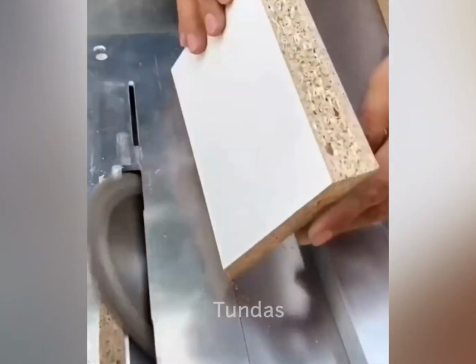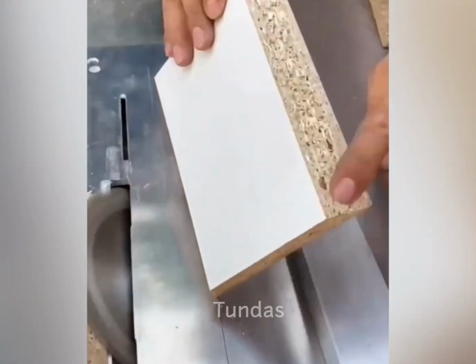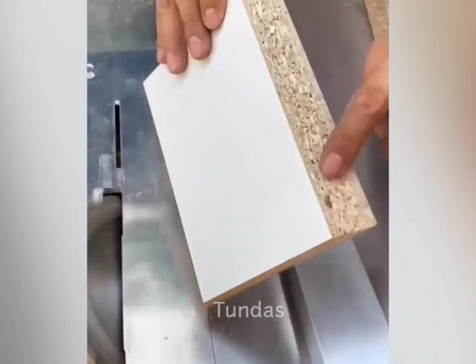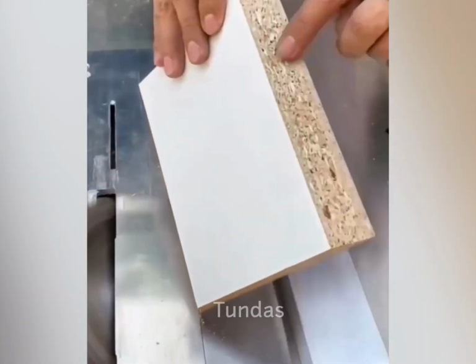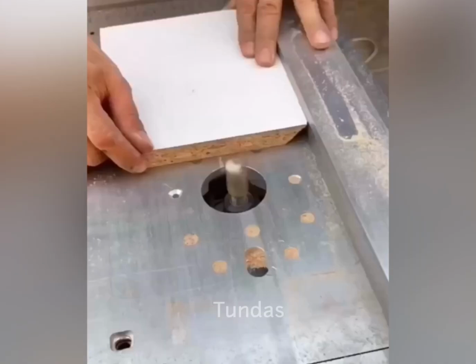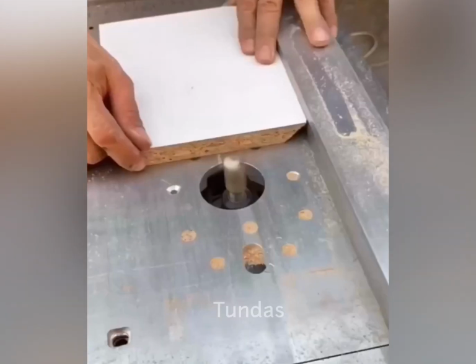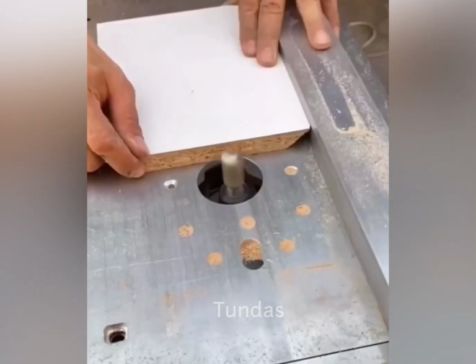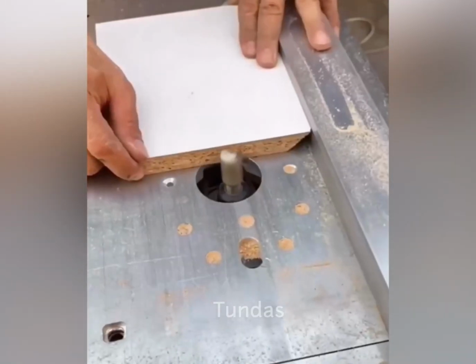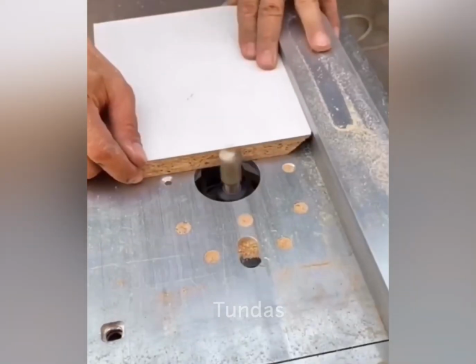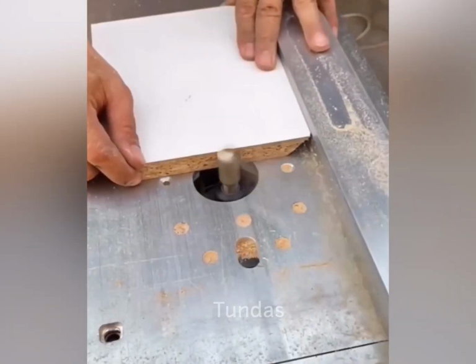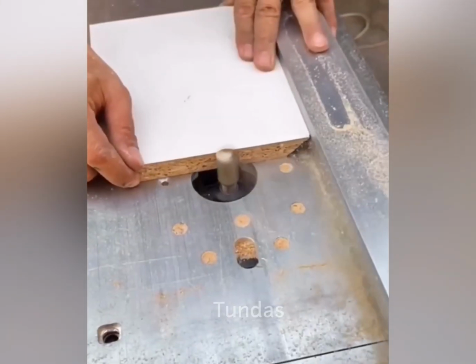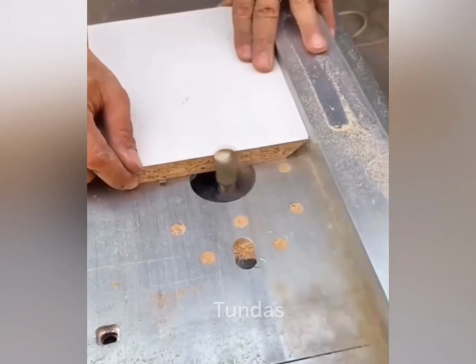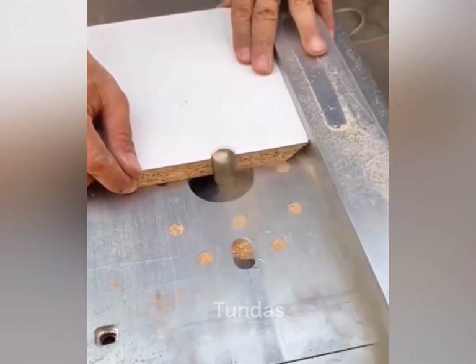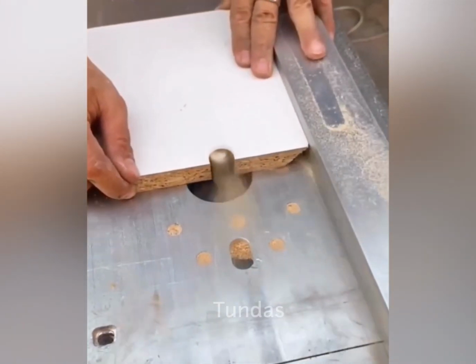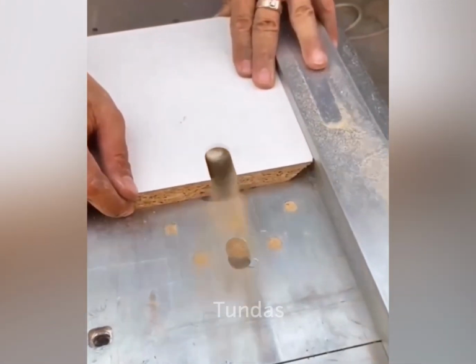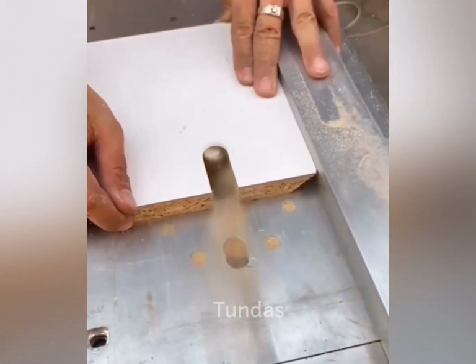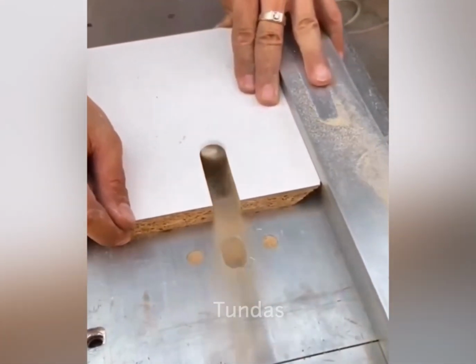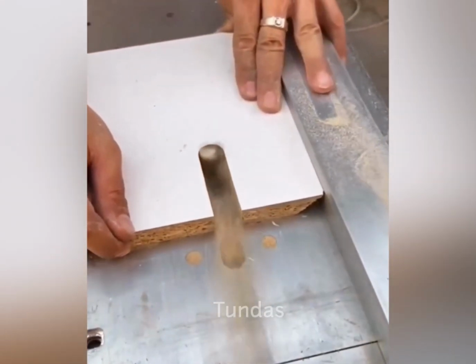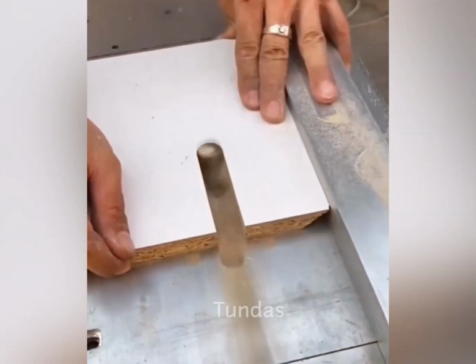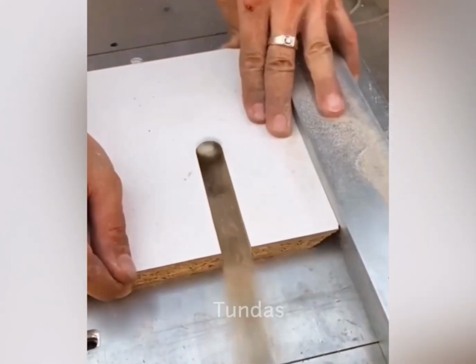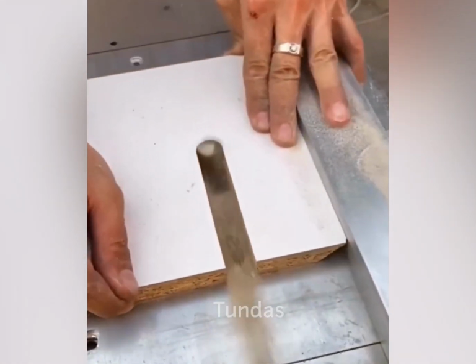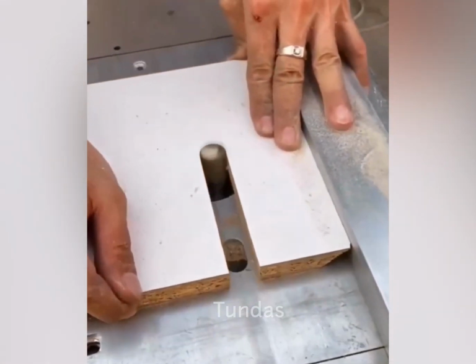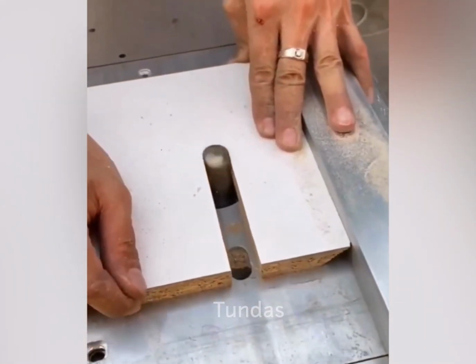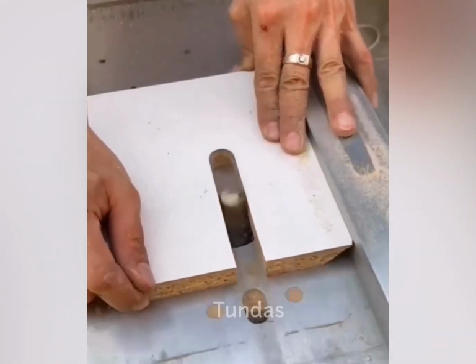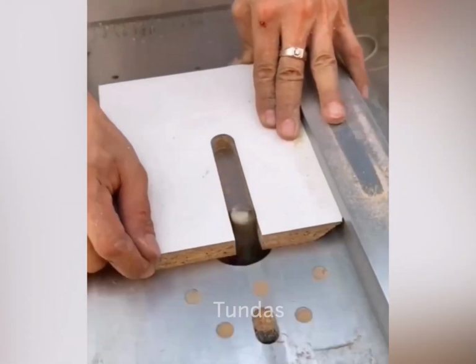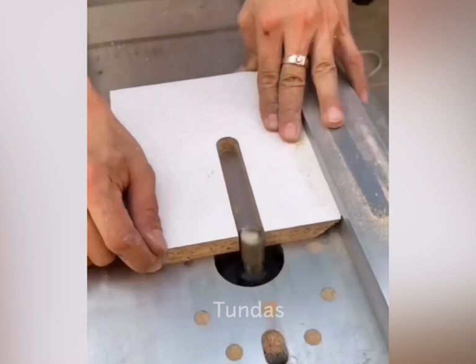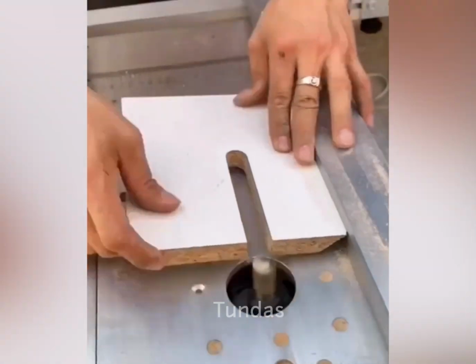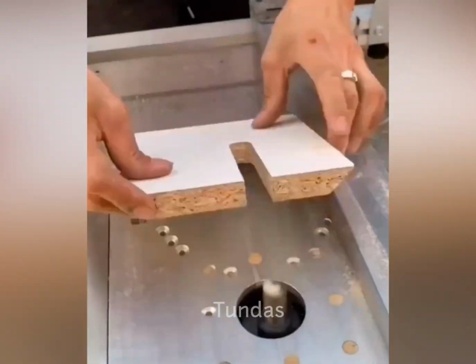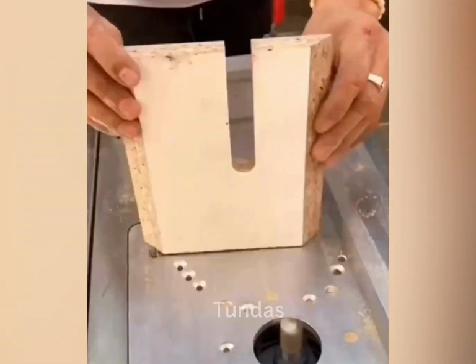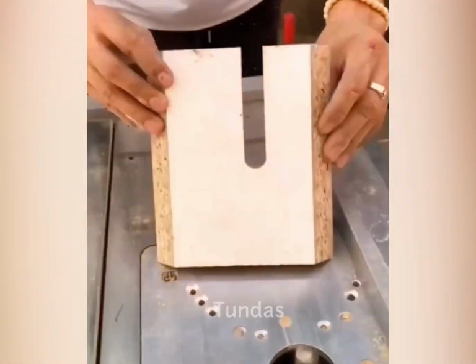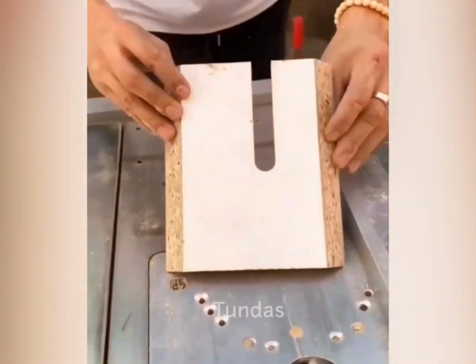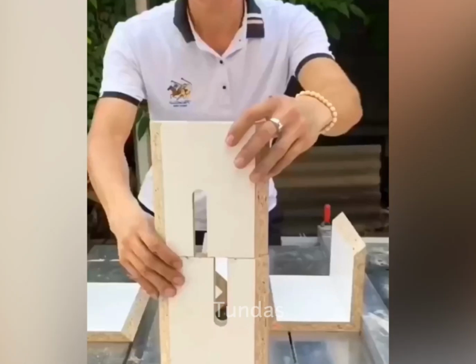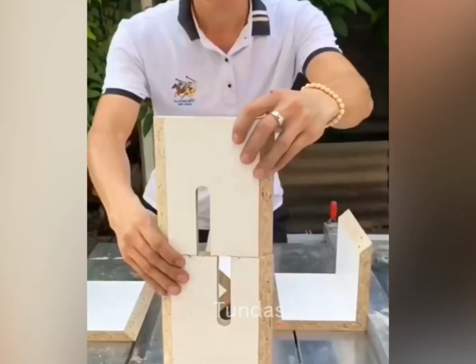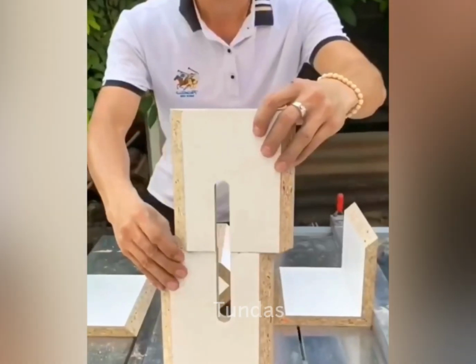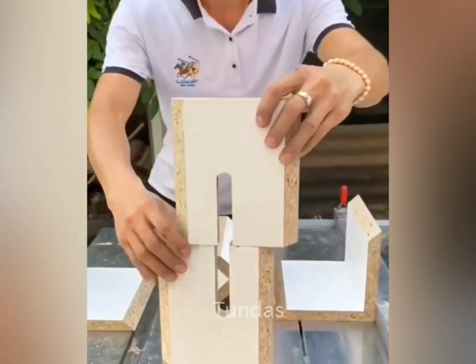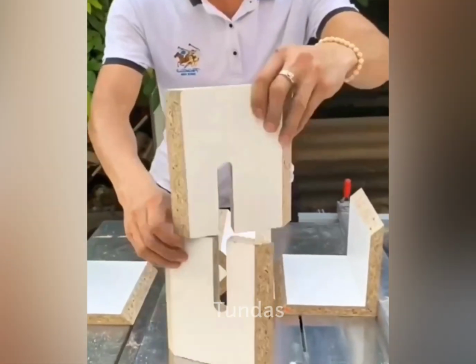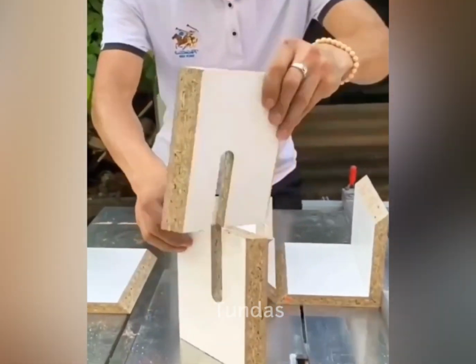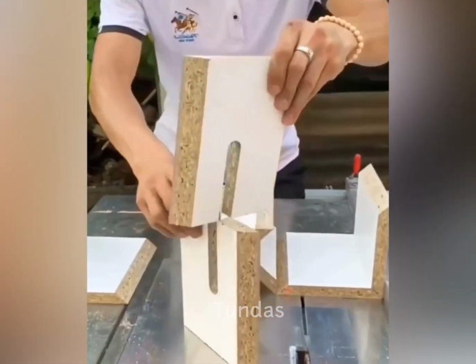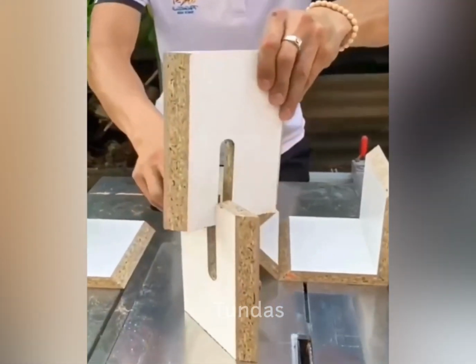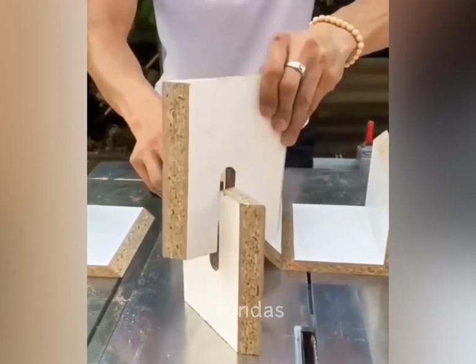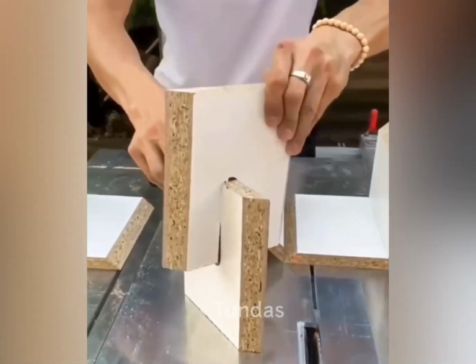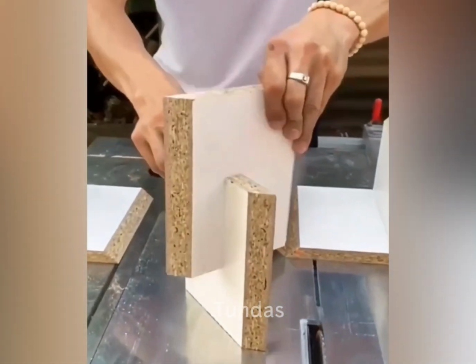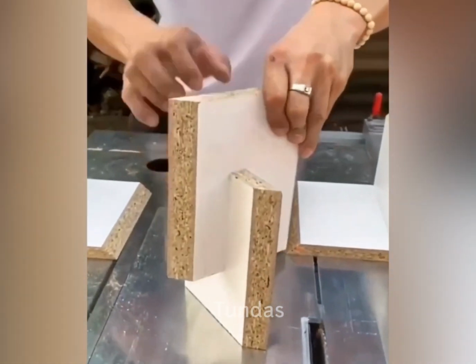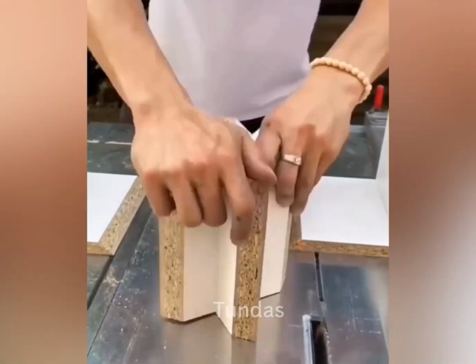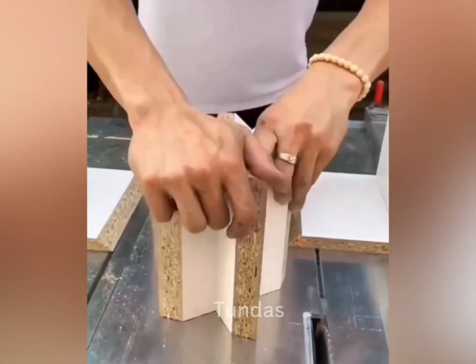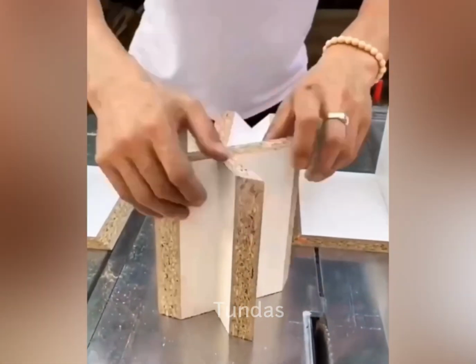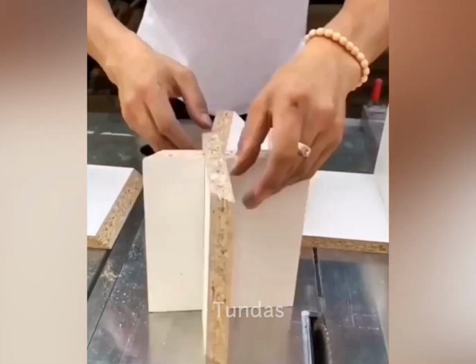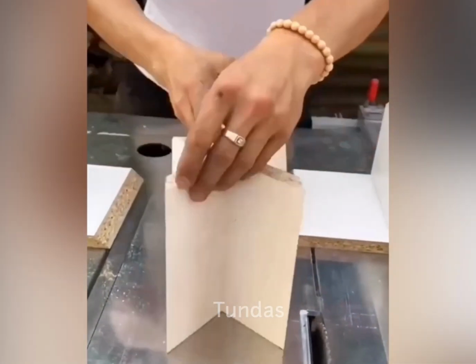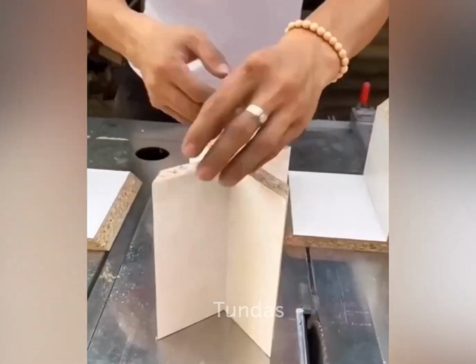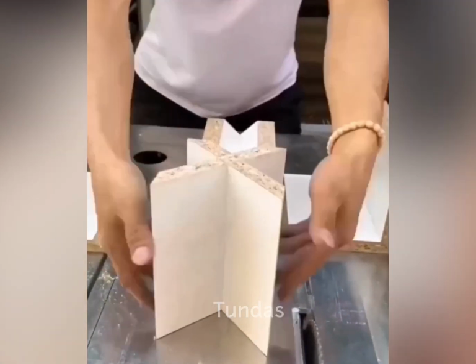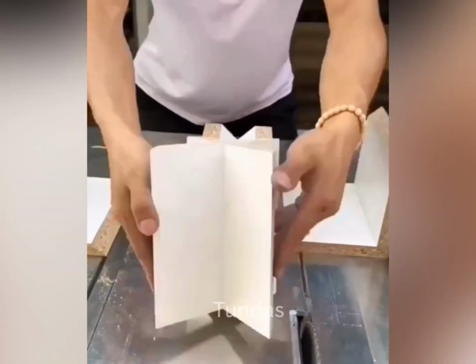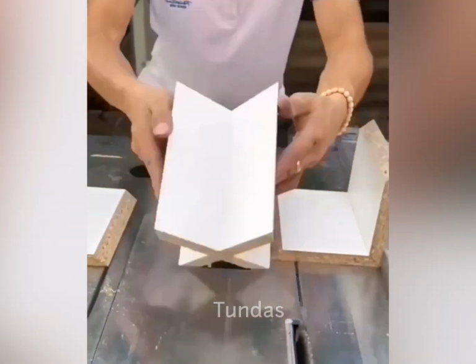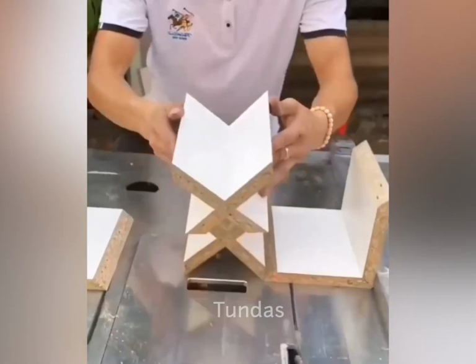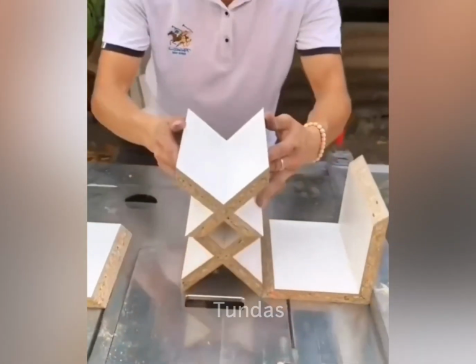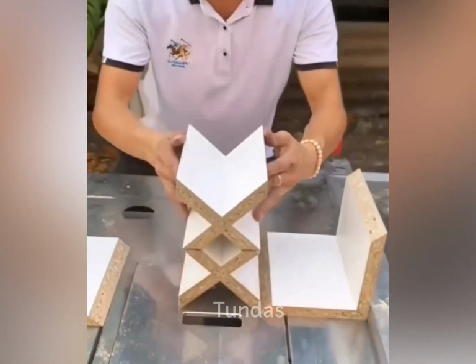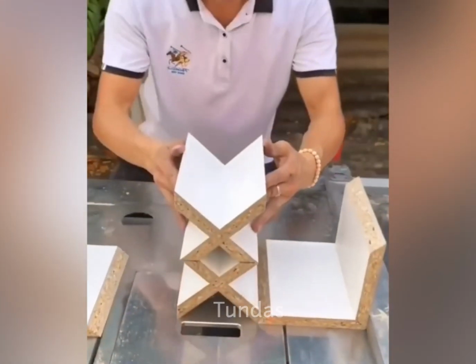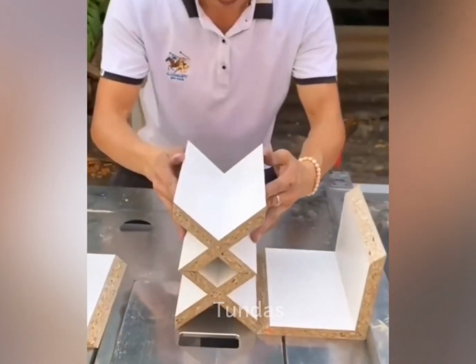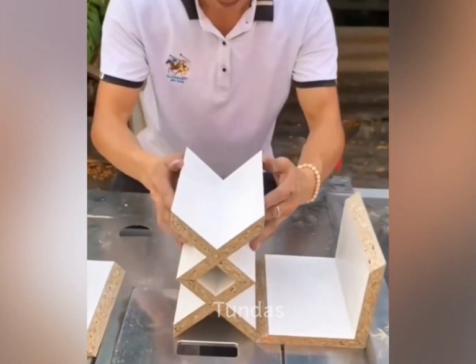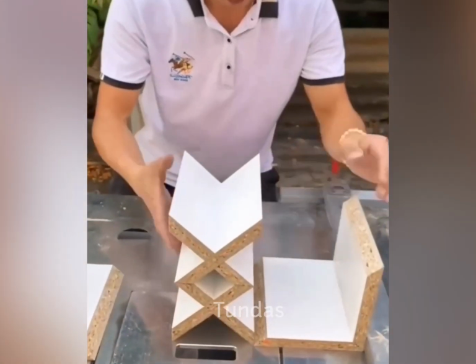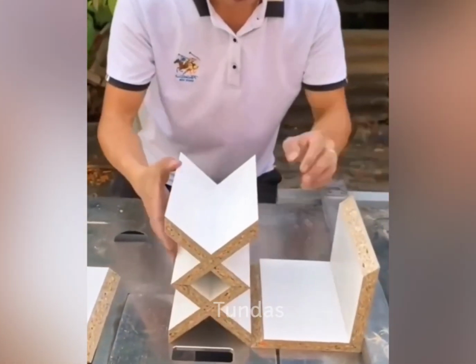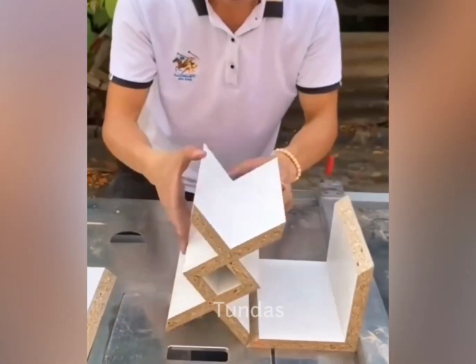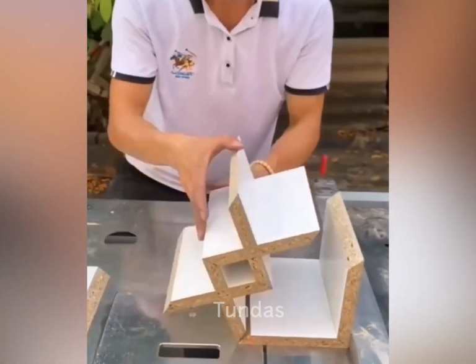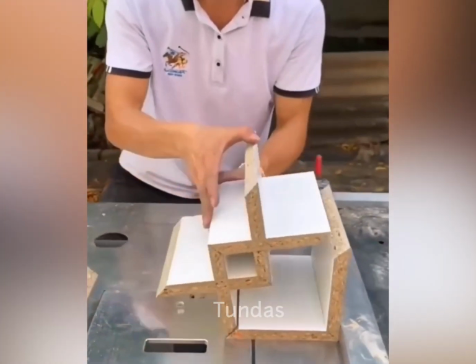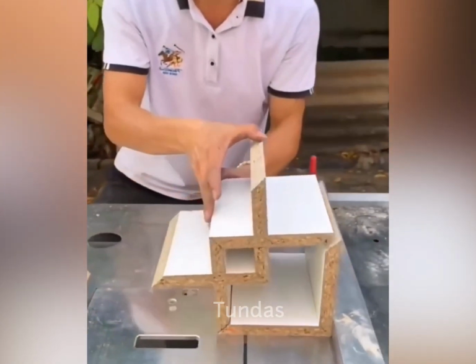If you have a specific skill and experience, you can create various decorative geometric shapes from a simple board.